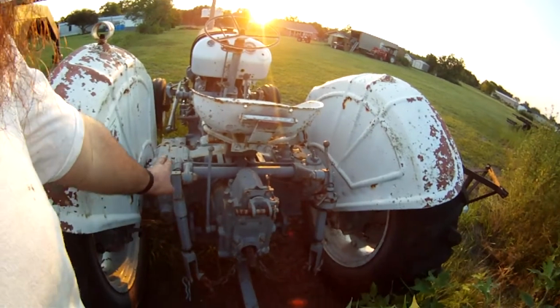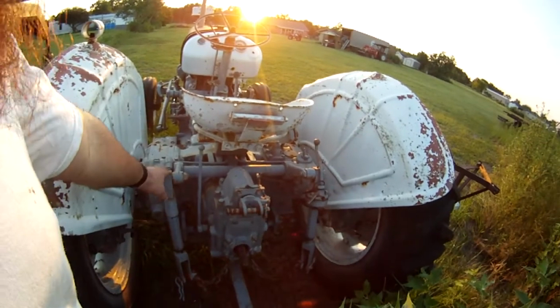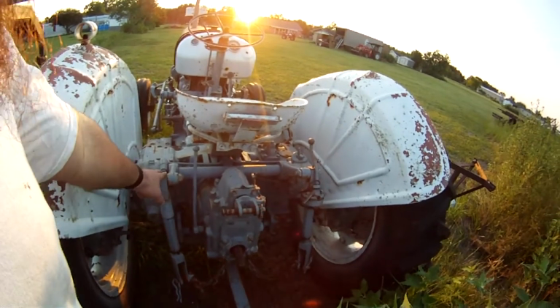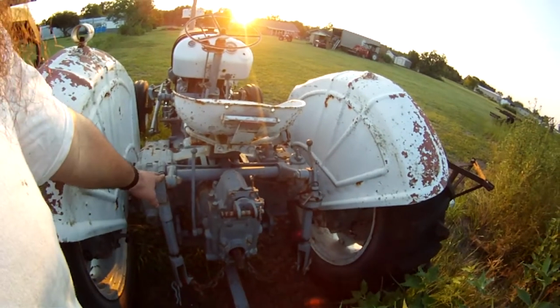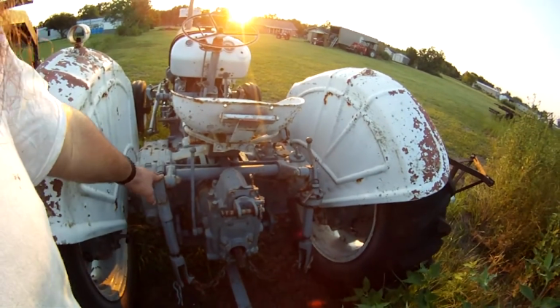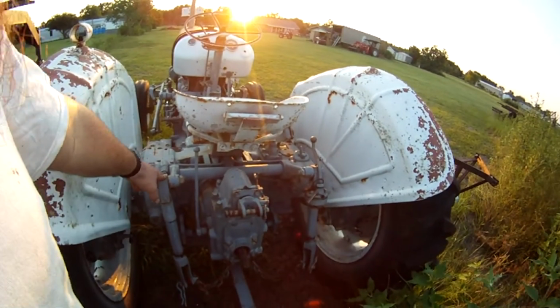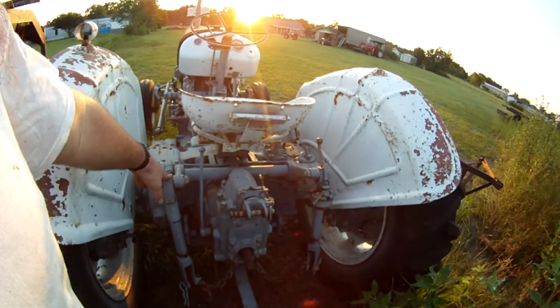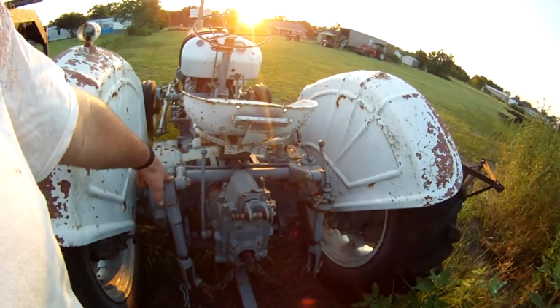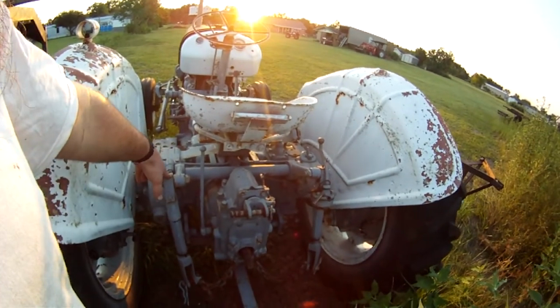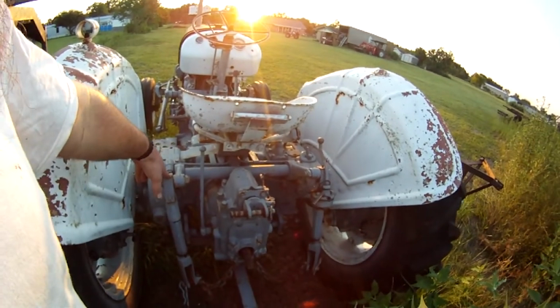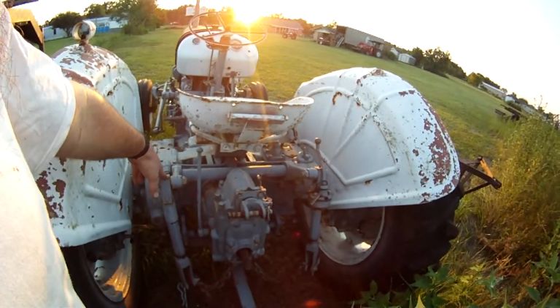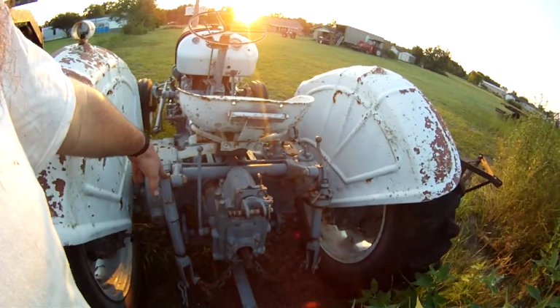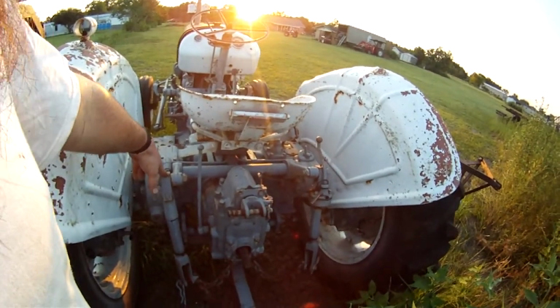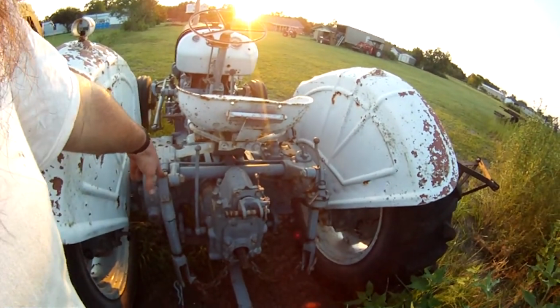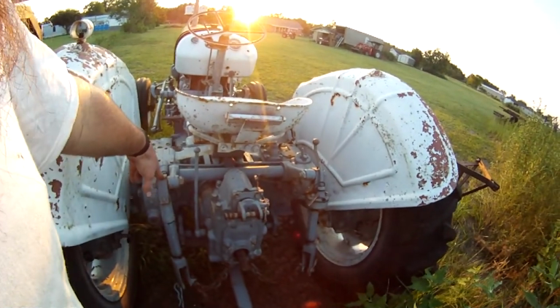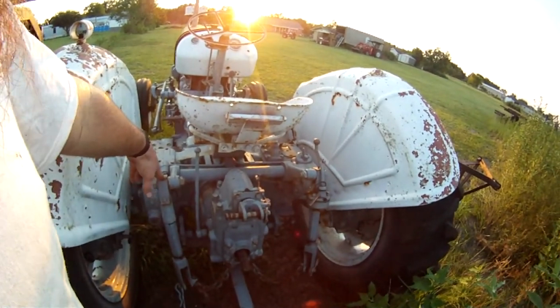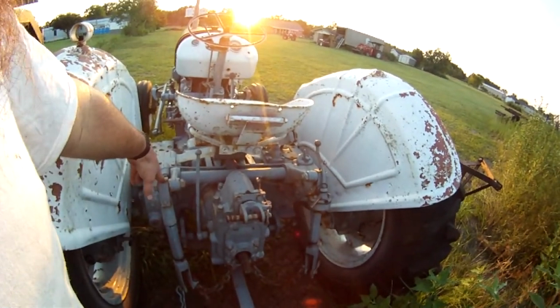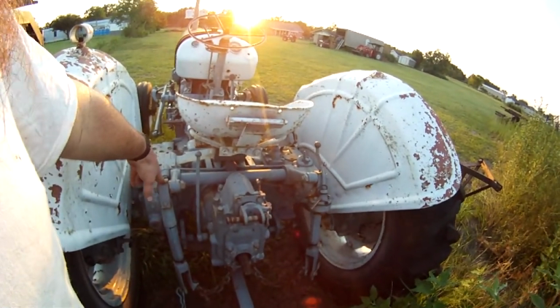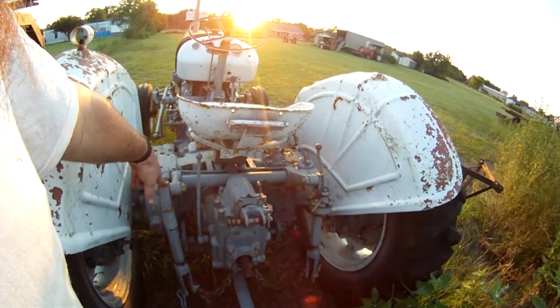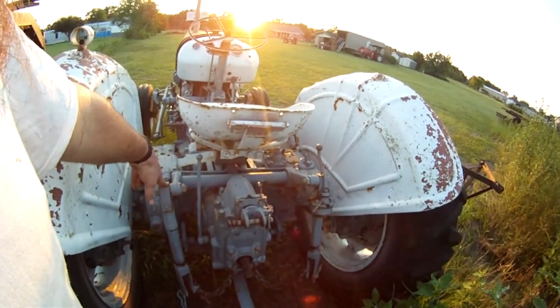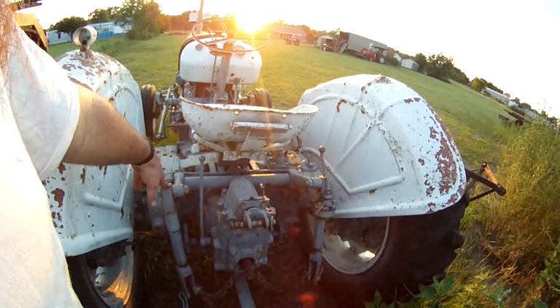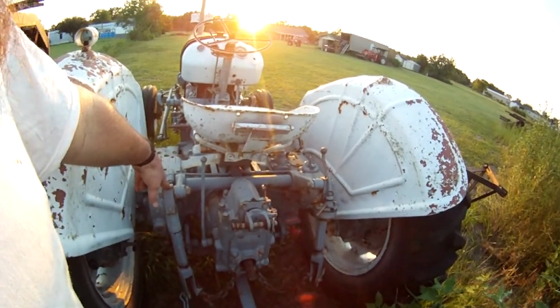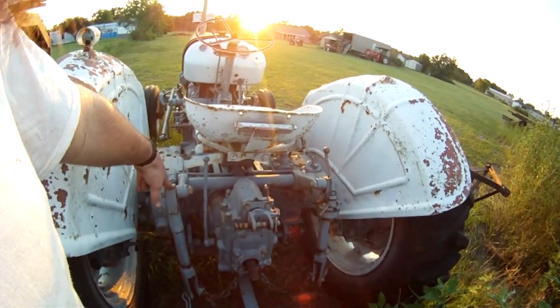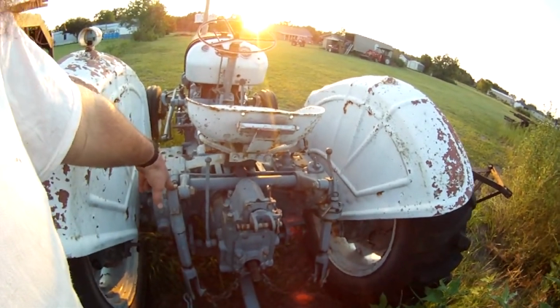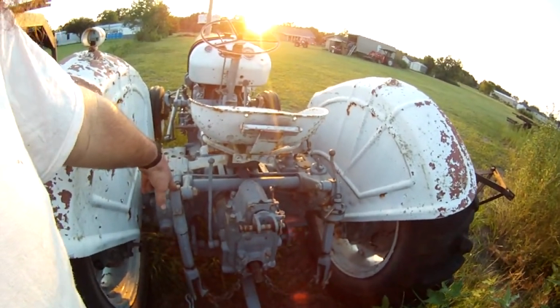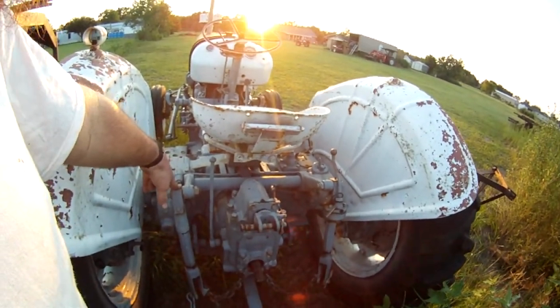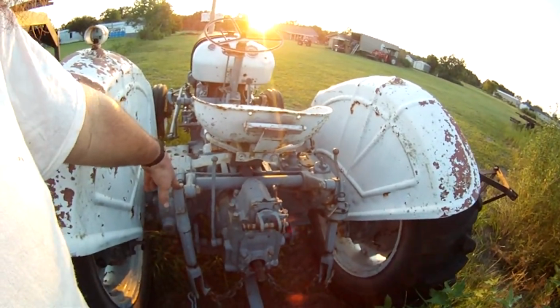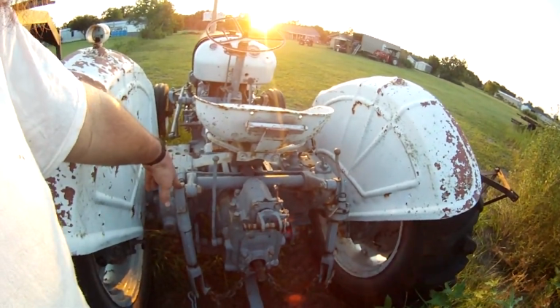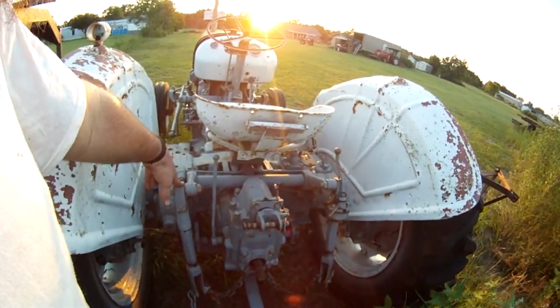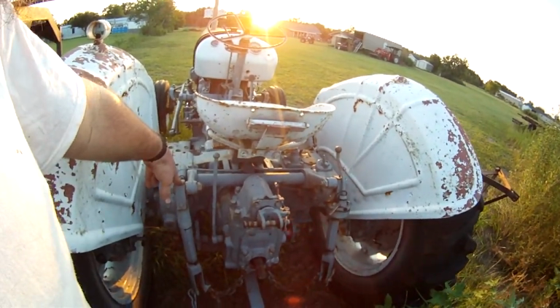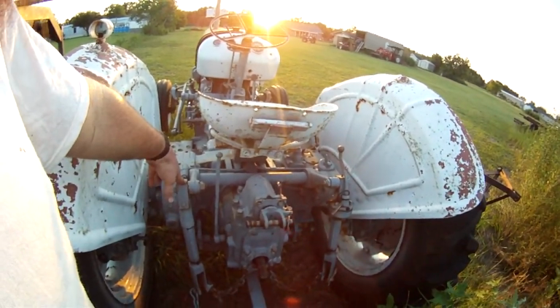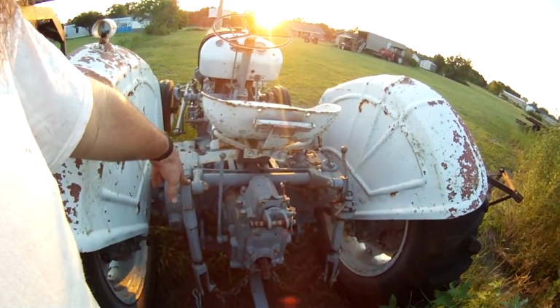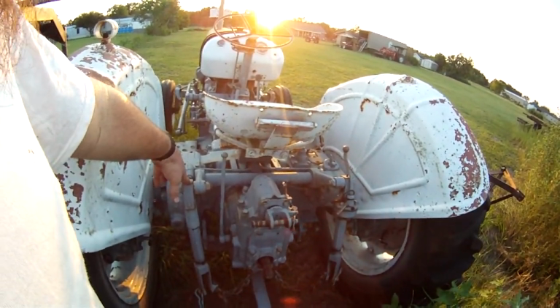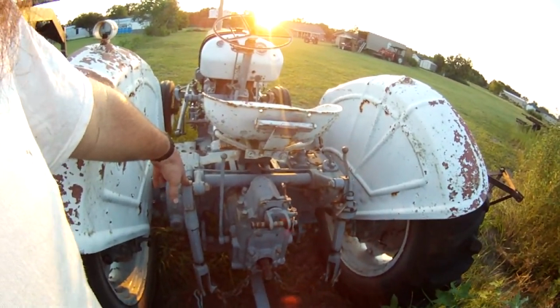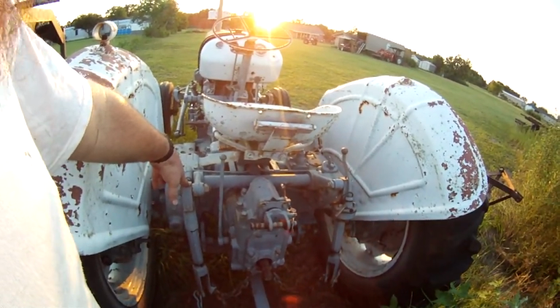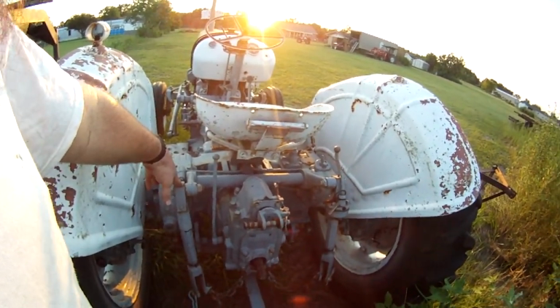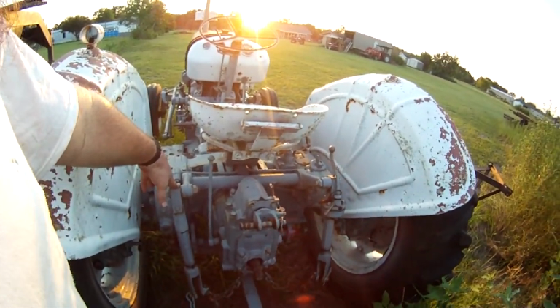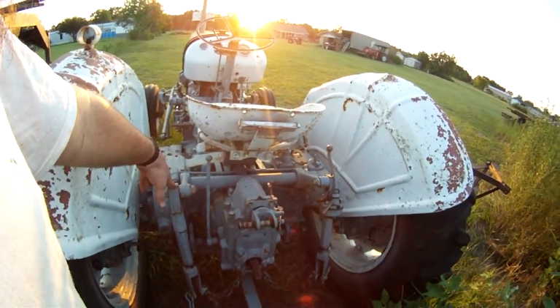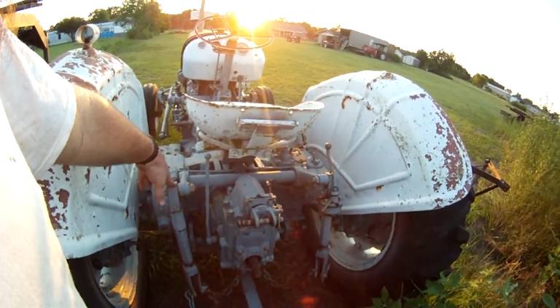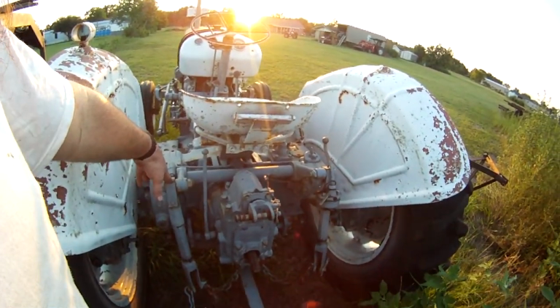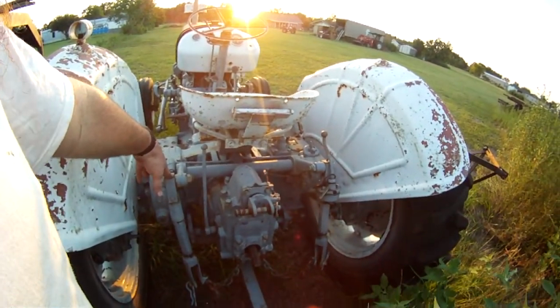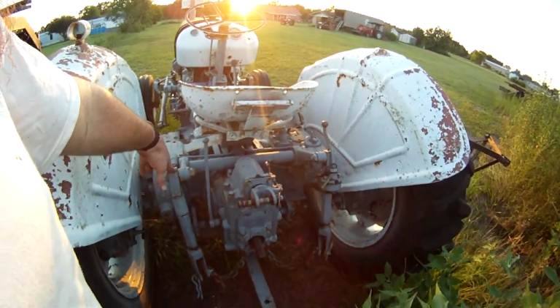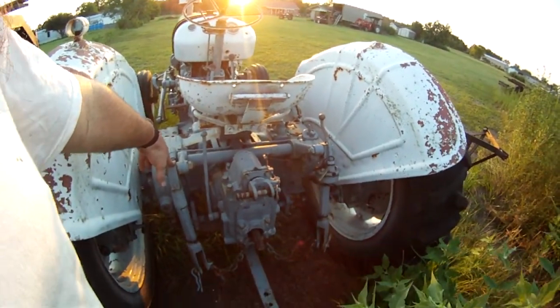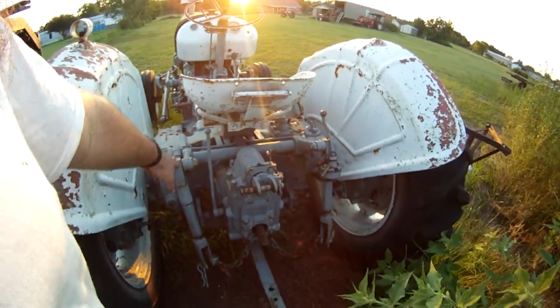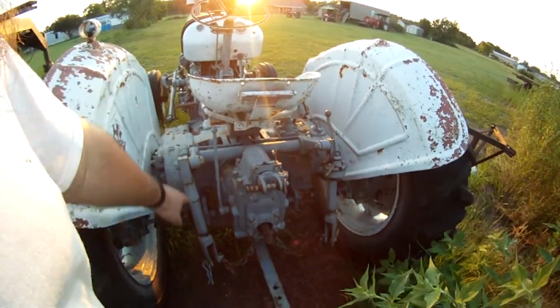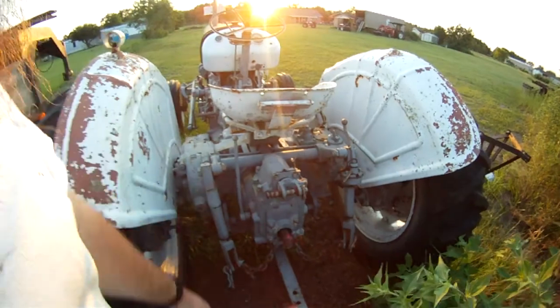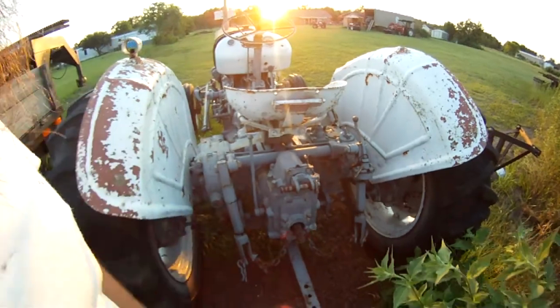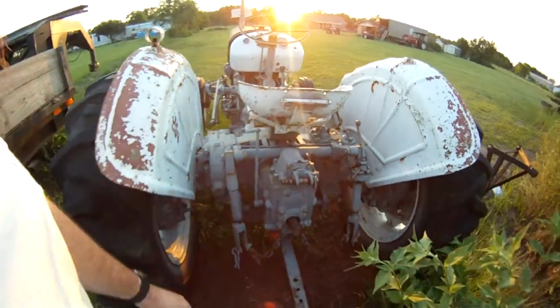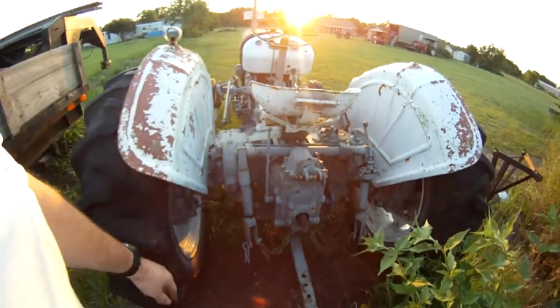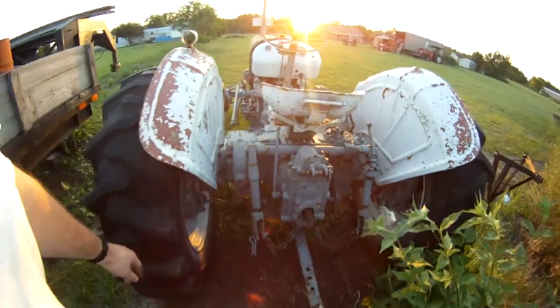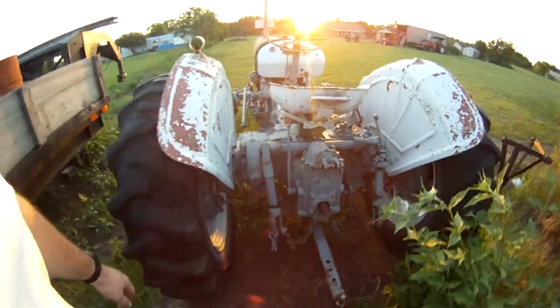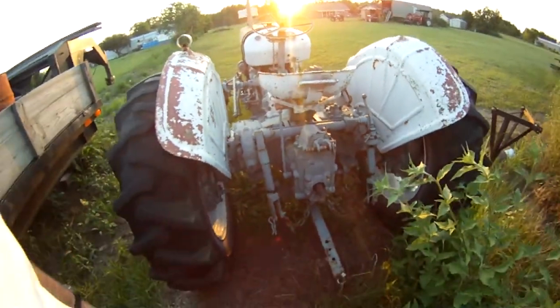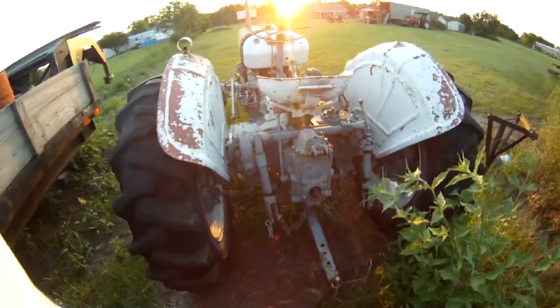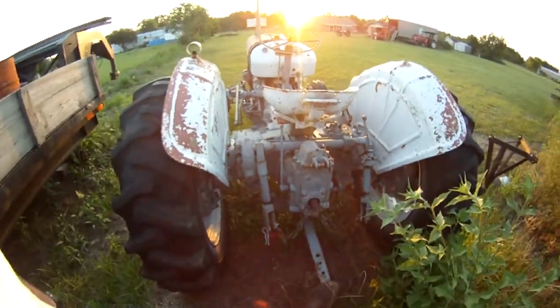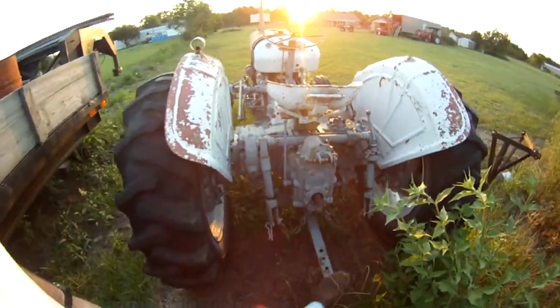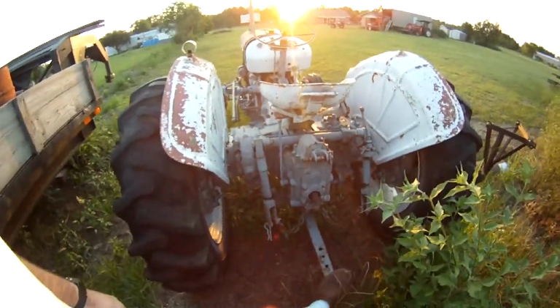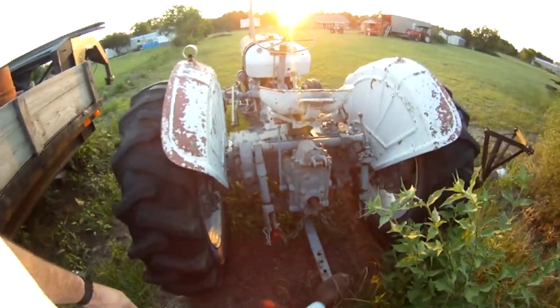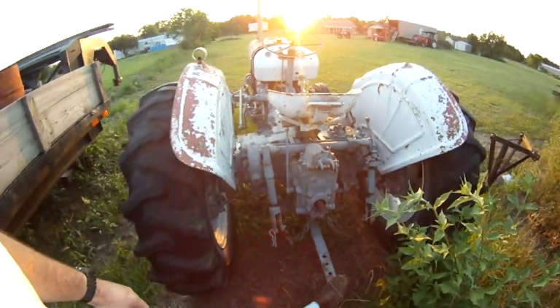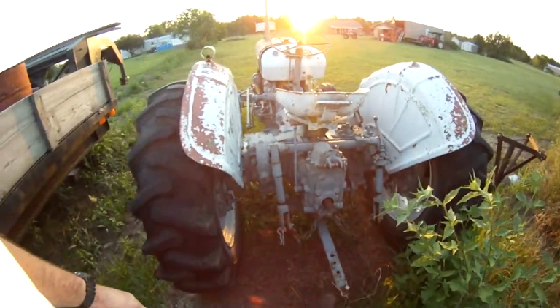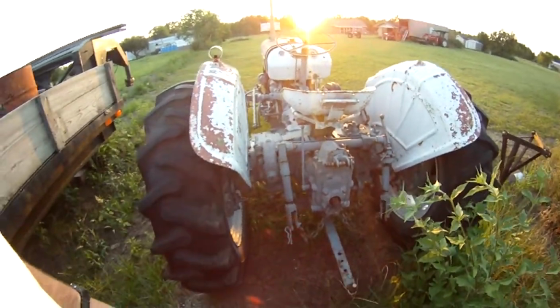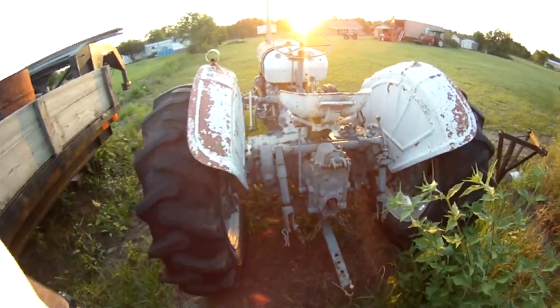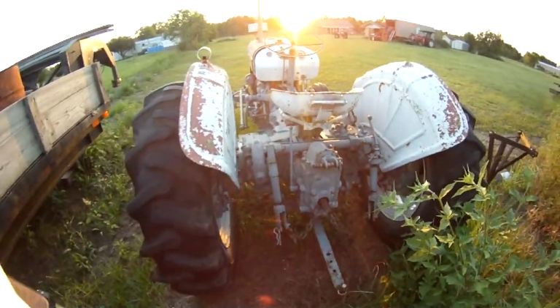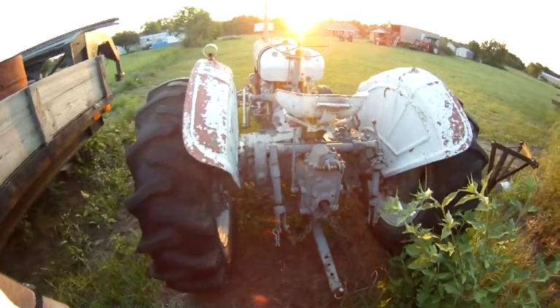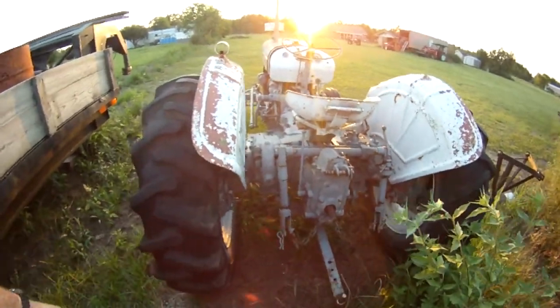I have the arms off right now because I've got a problem with the three-point — it doesn't work quite right. So instead of leaving them in the way, I just went ahead and used it to pull the trailer around.